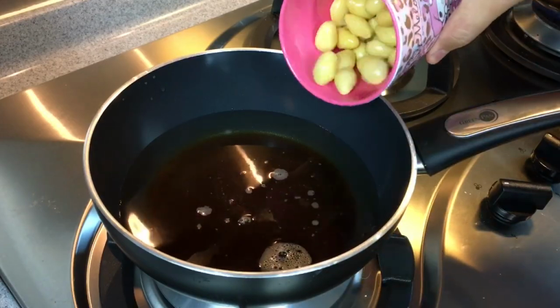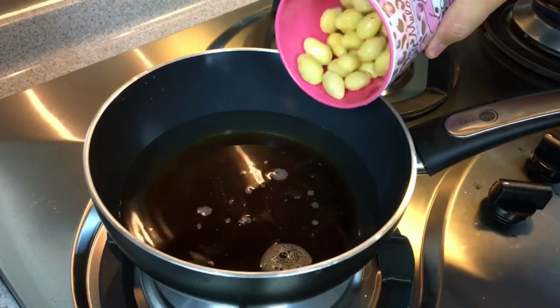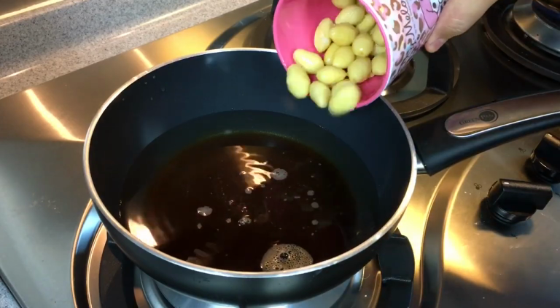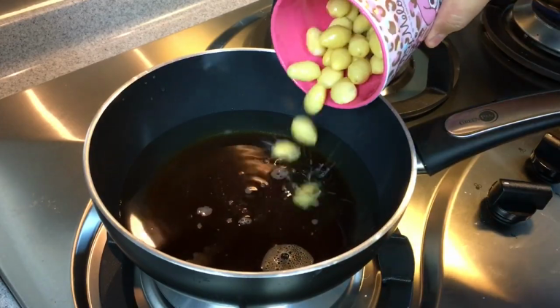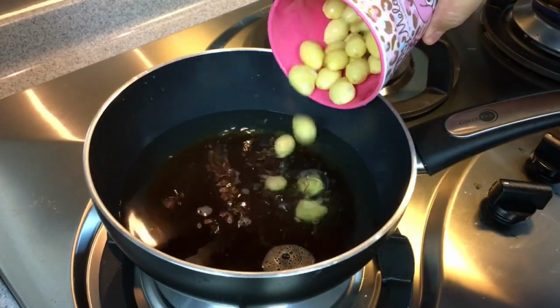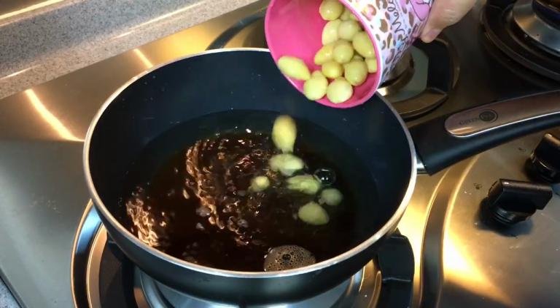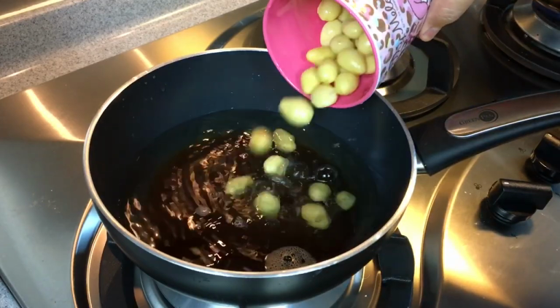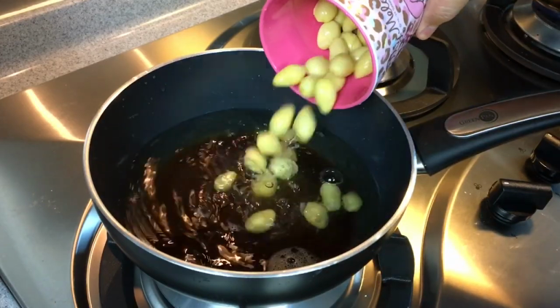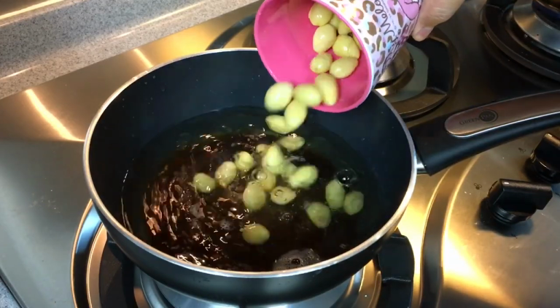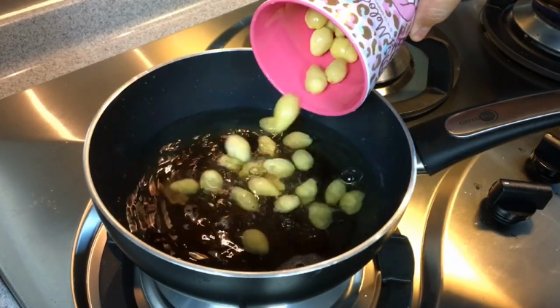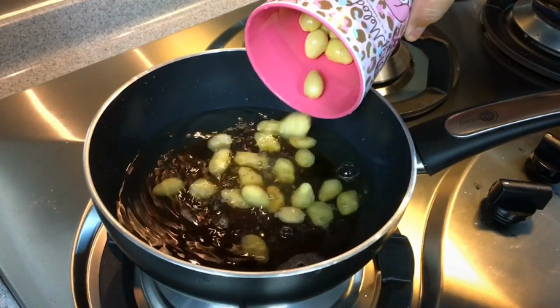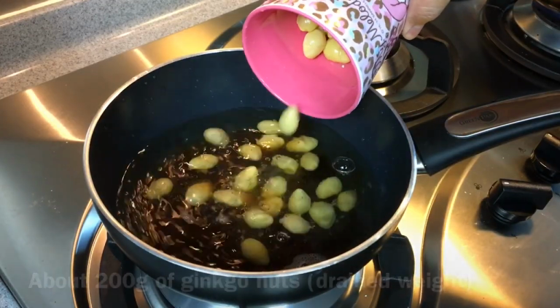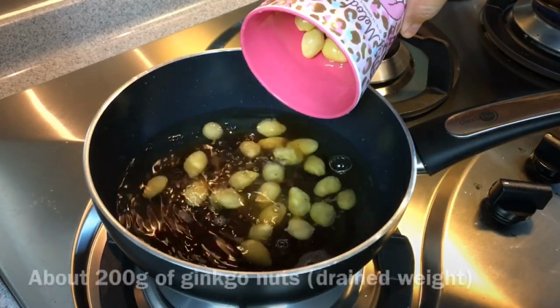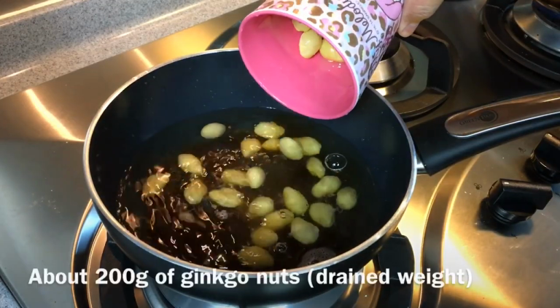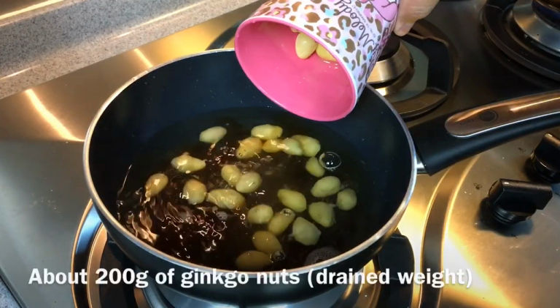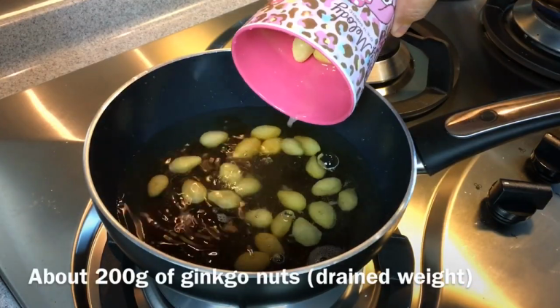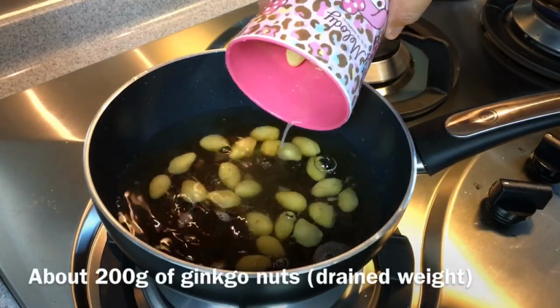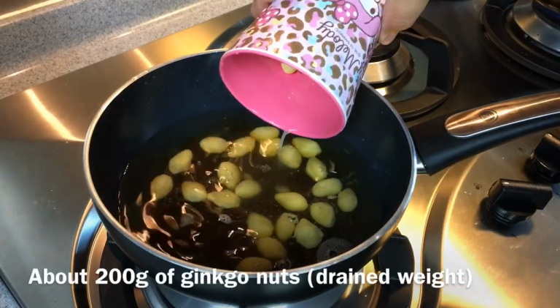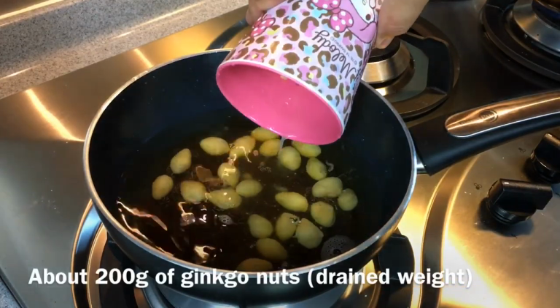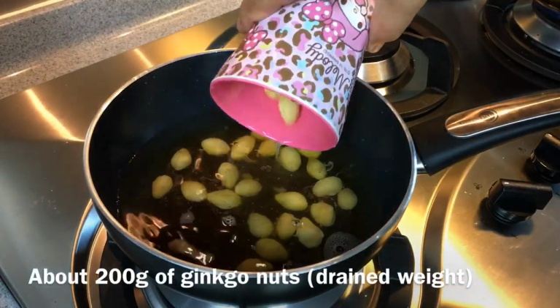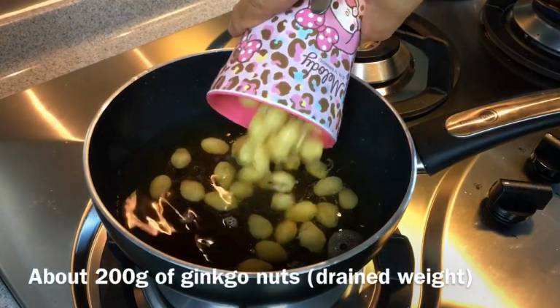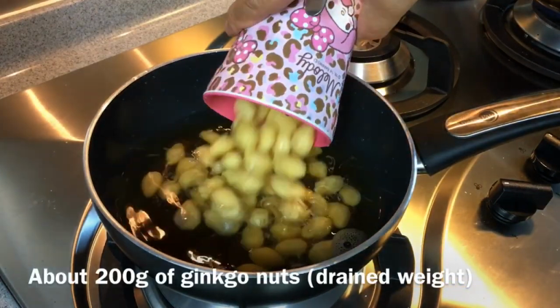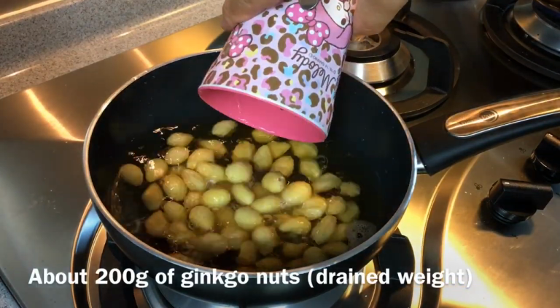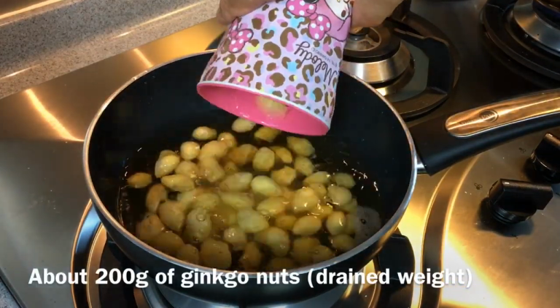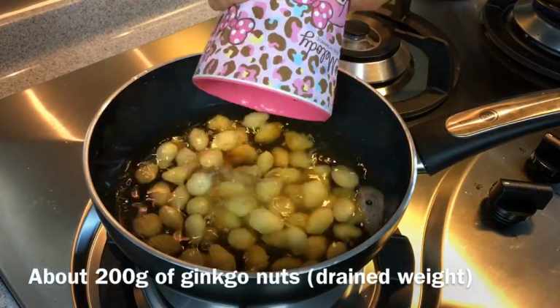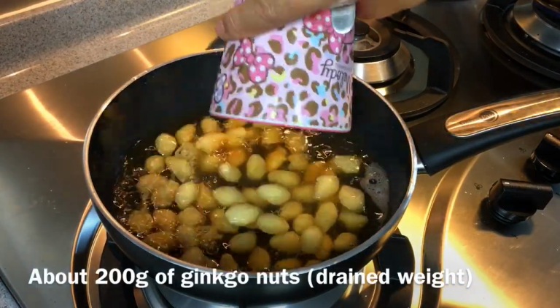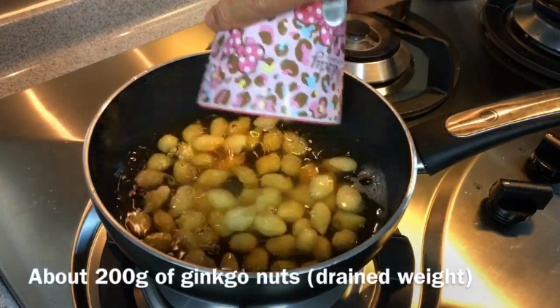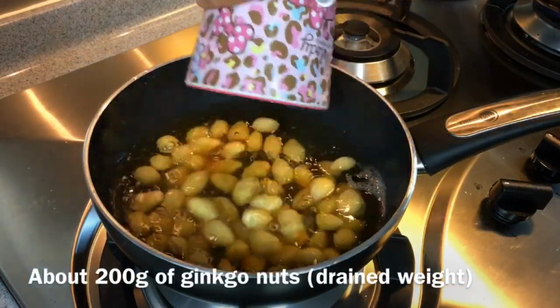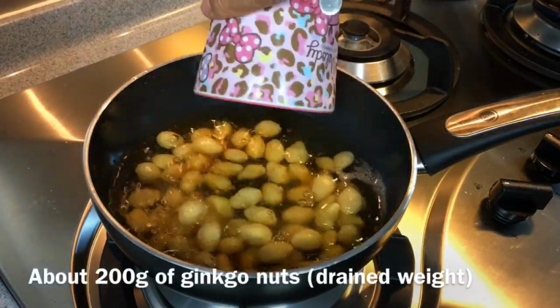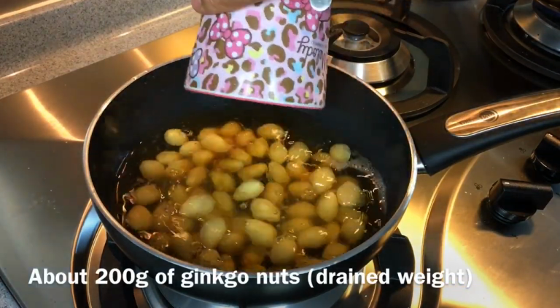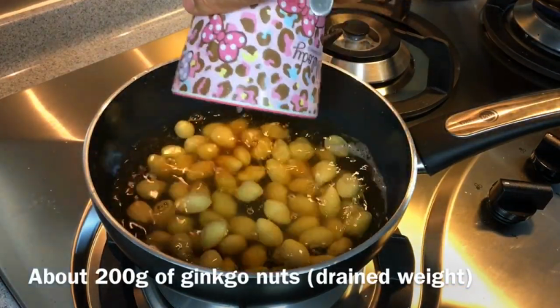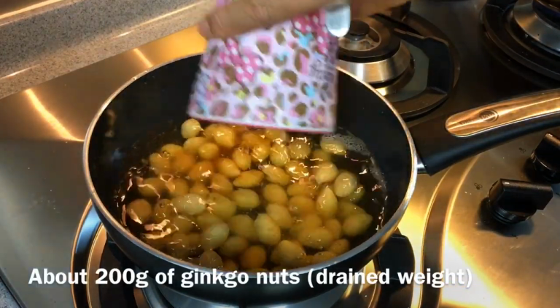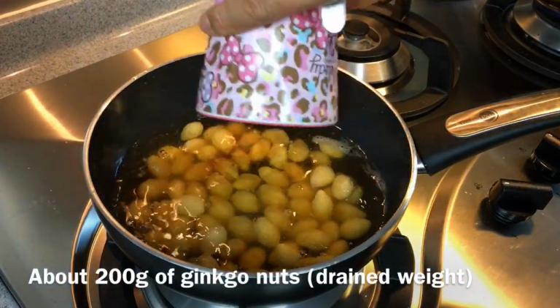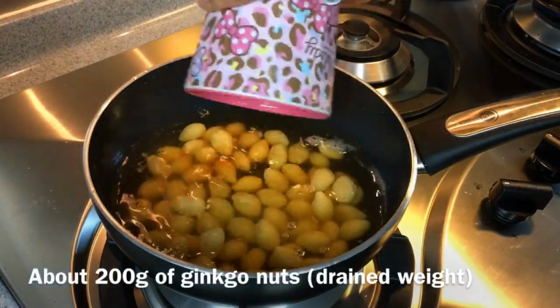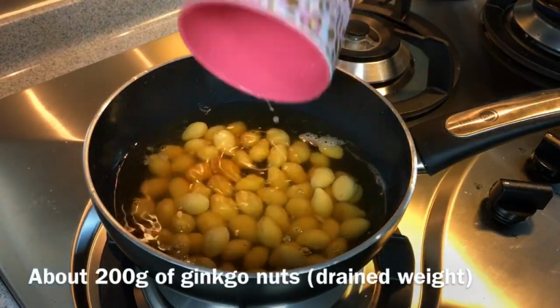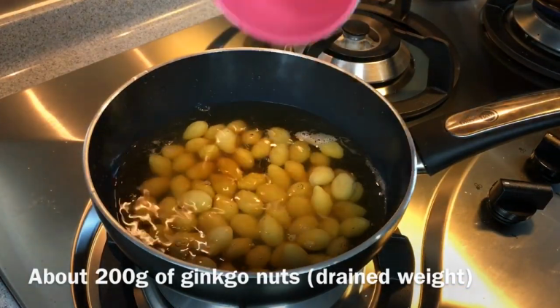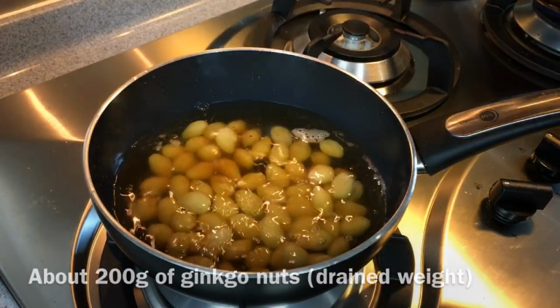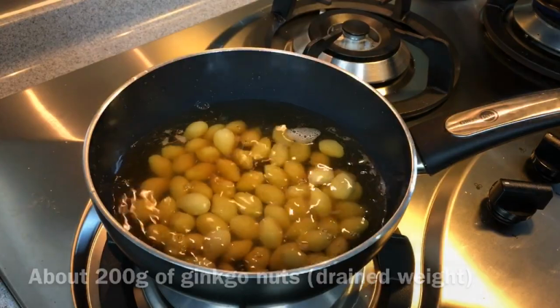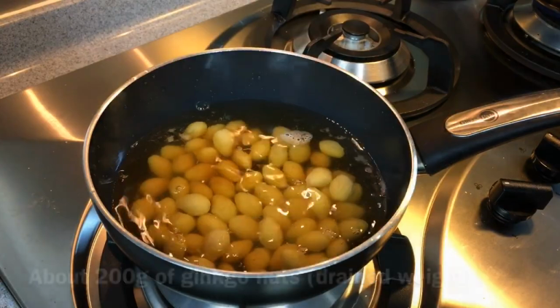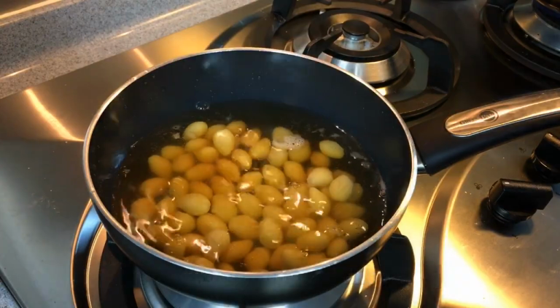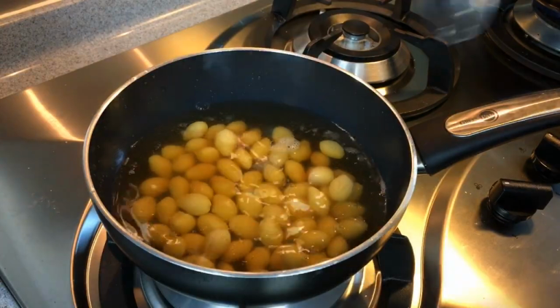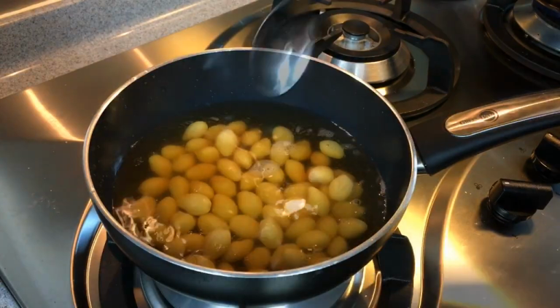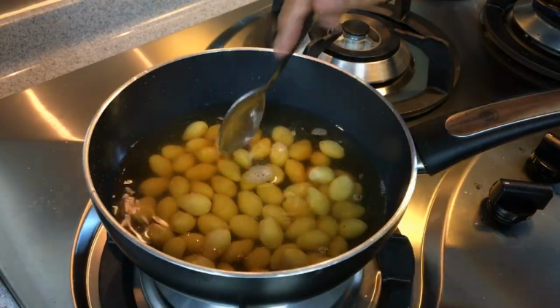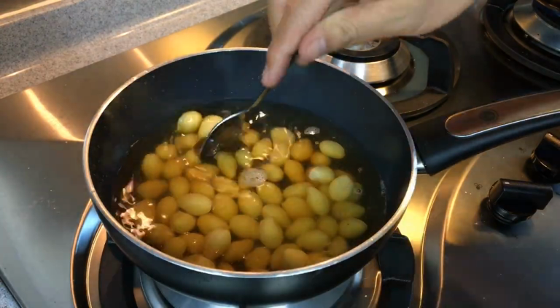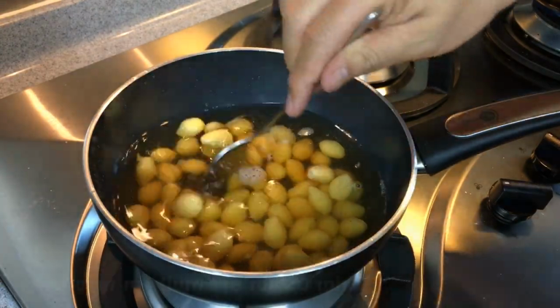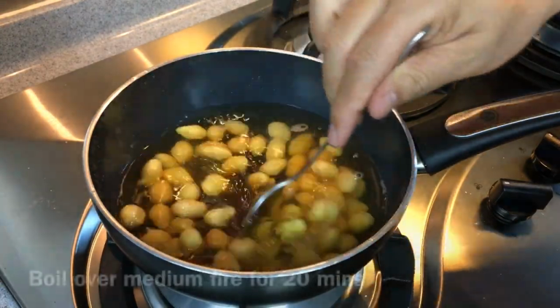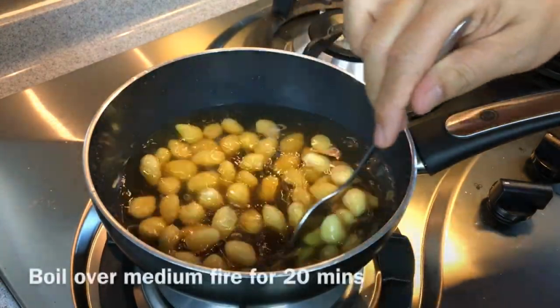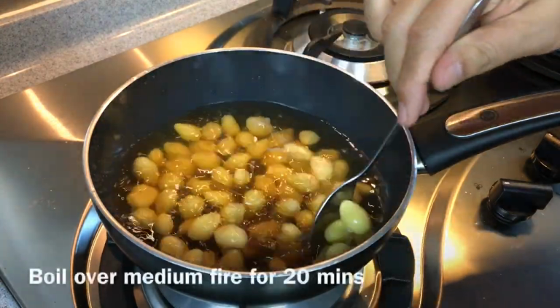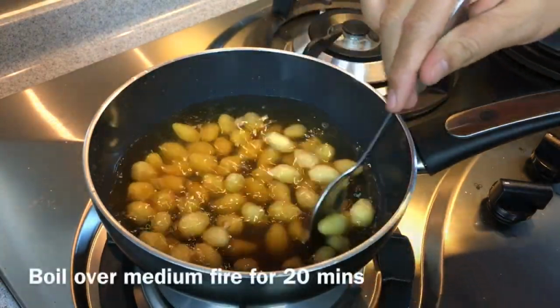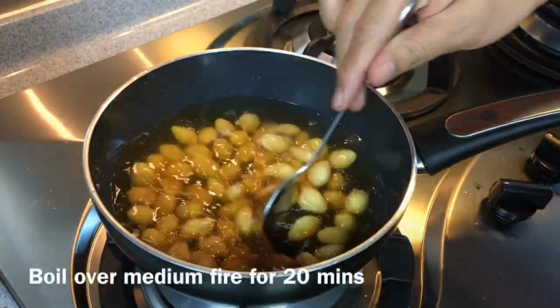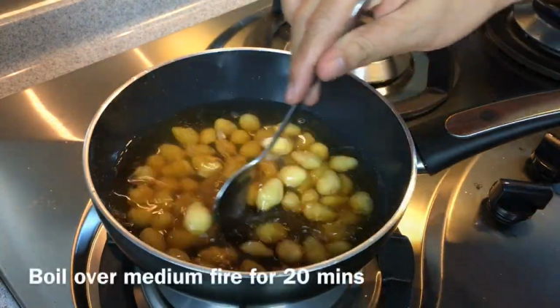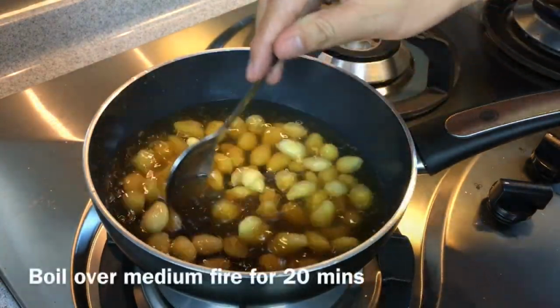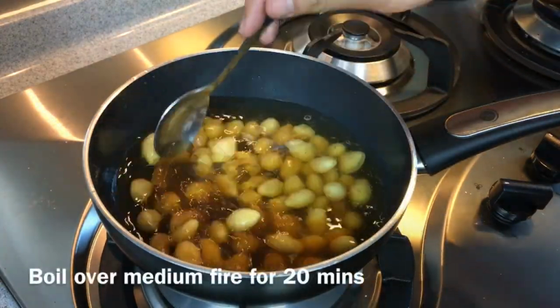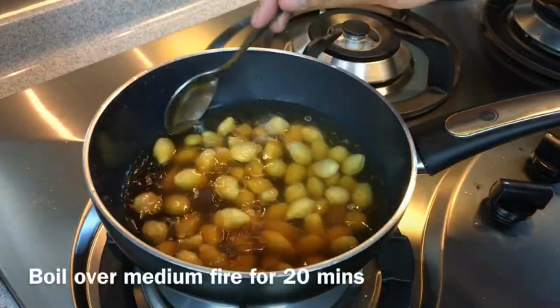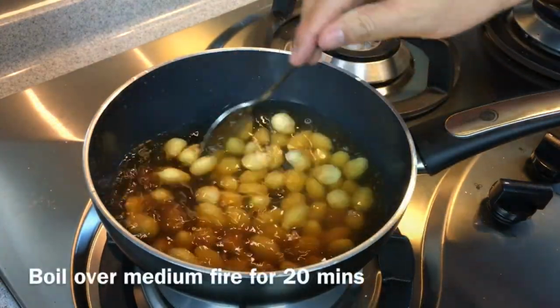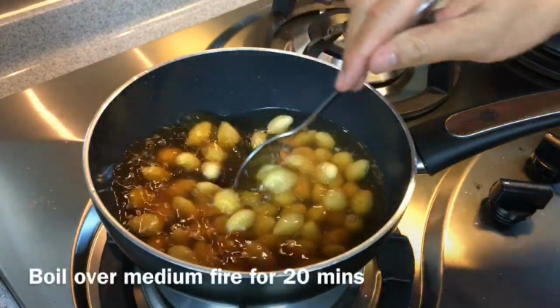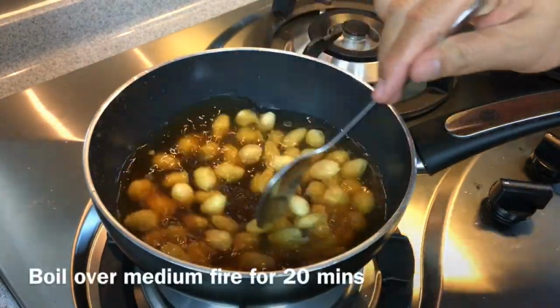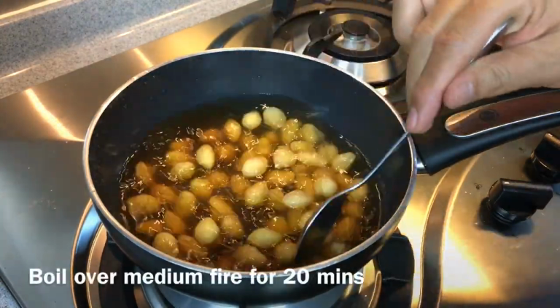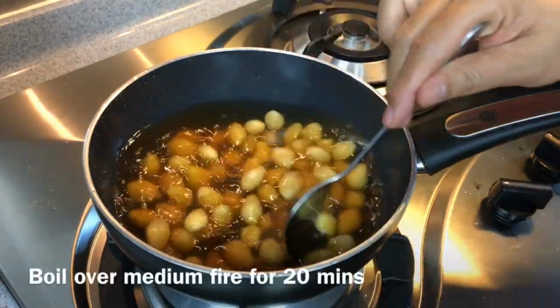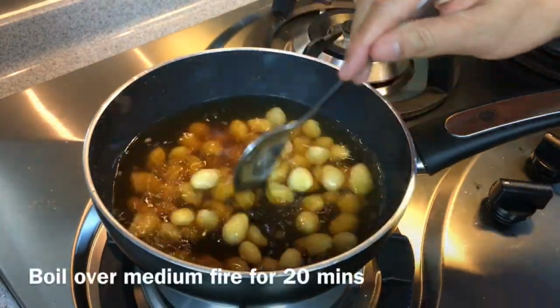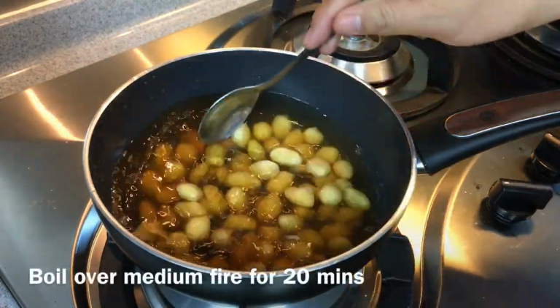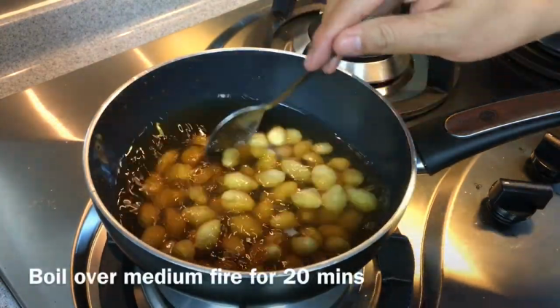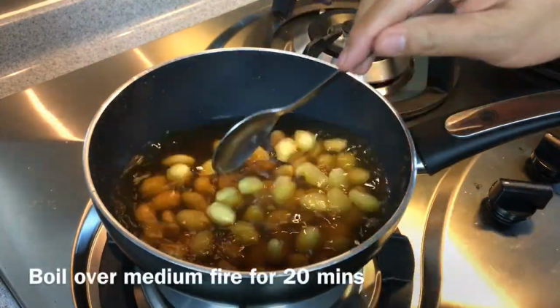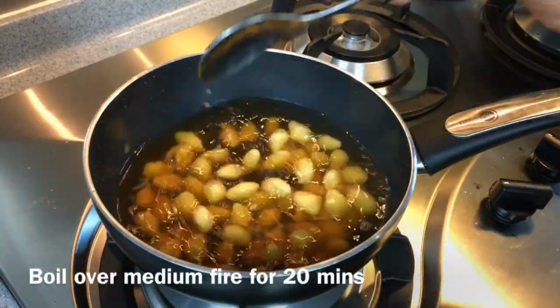Just pour everything in after draining off the water — this is approximately 200 grams. Just let this cook for approximately 20 minutes or so.